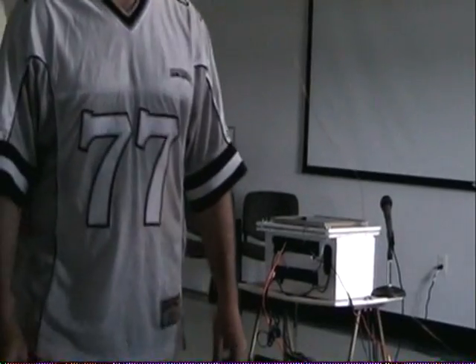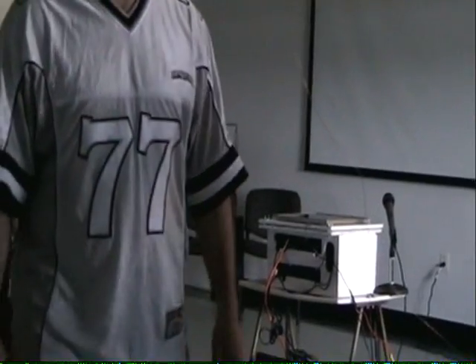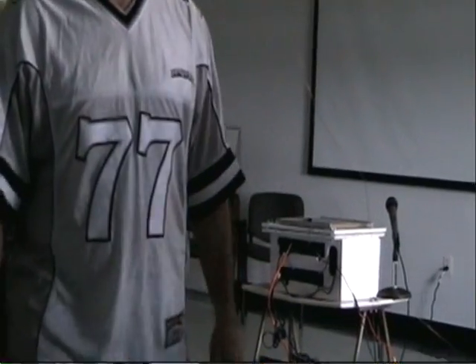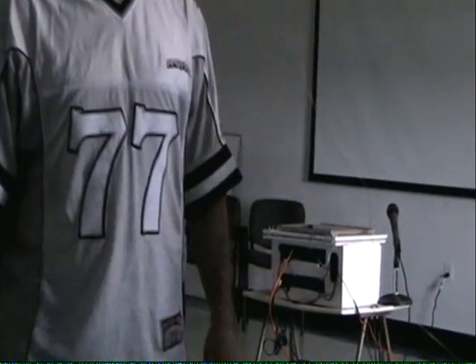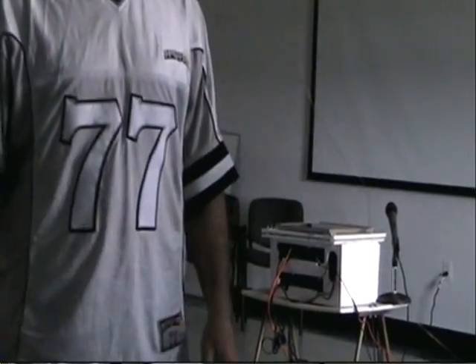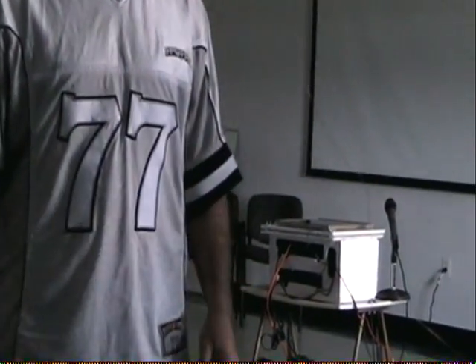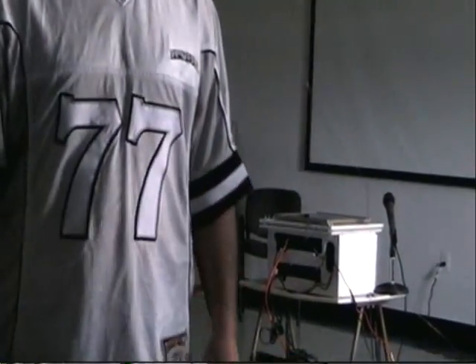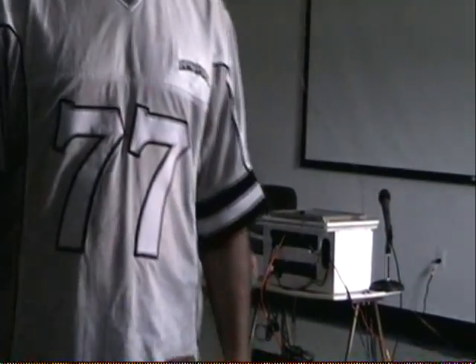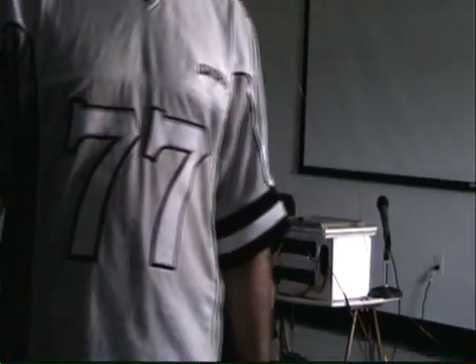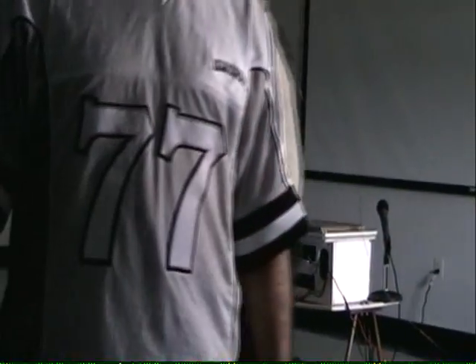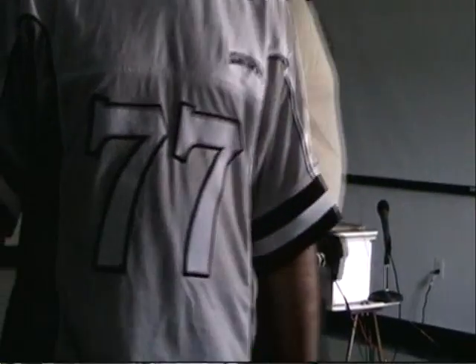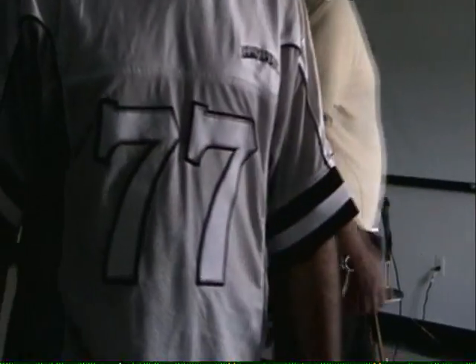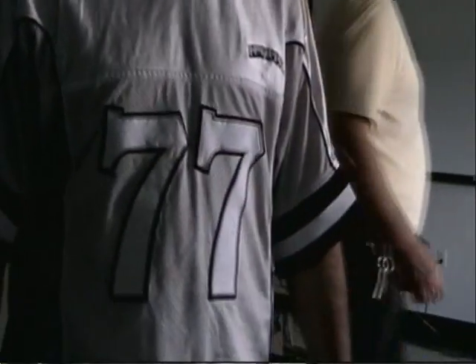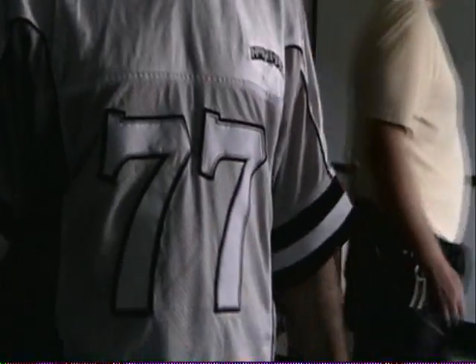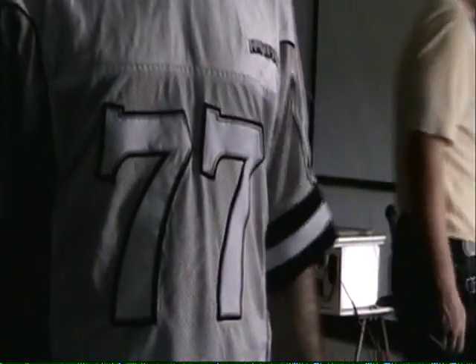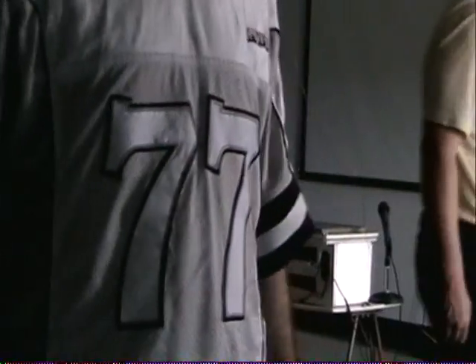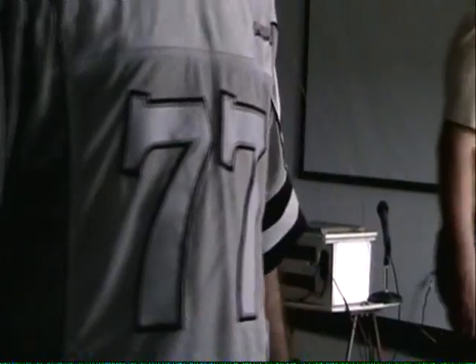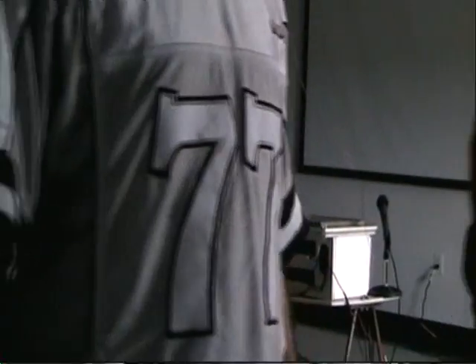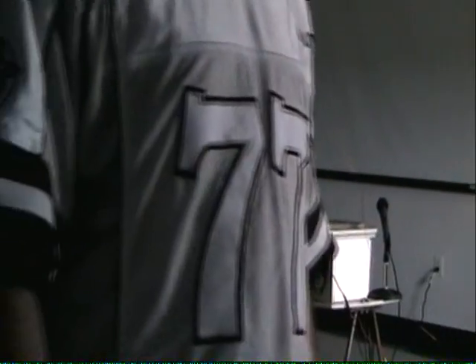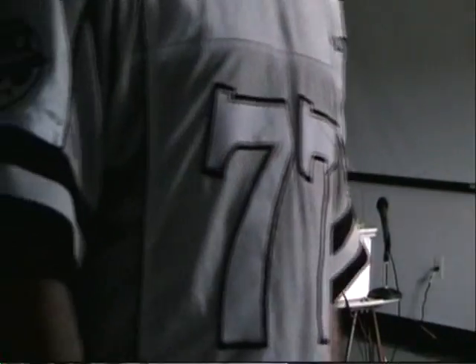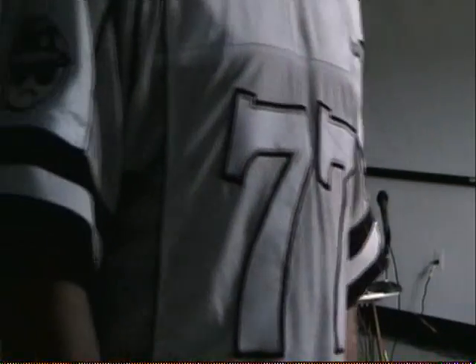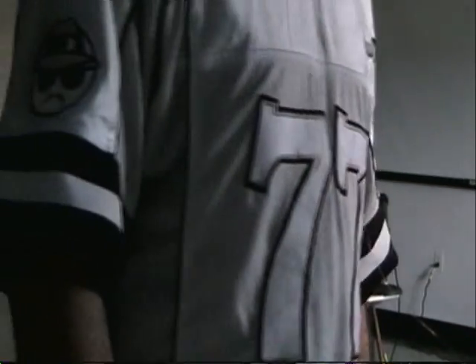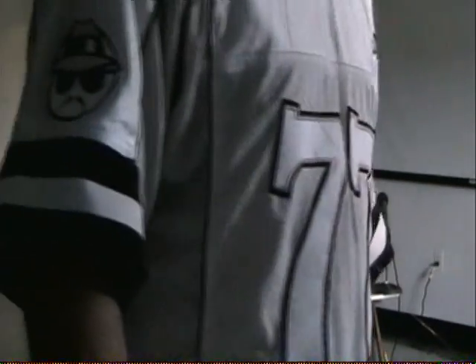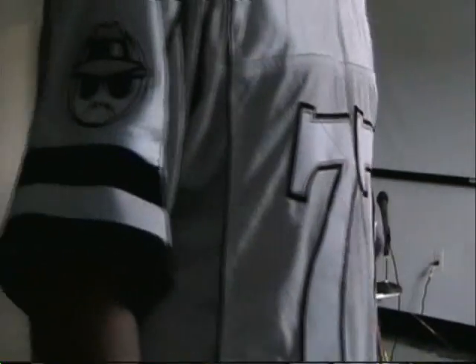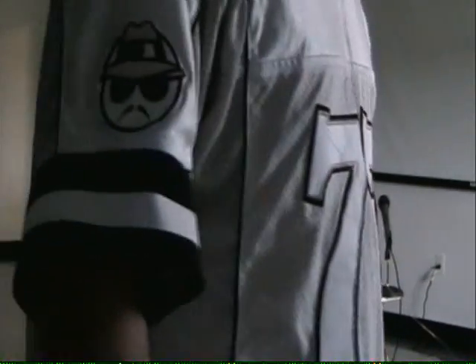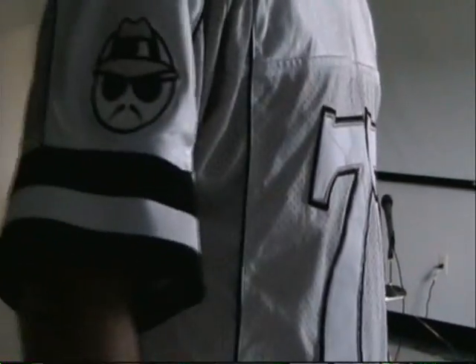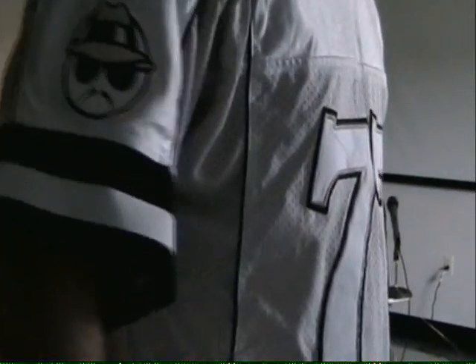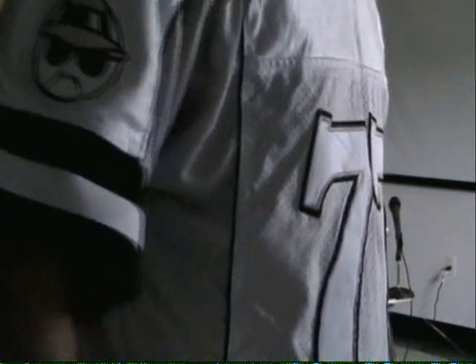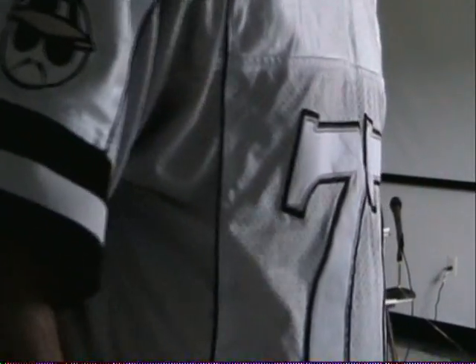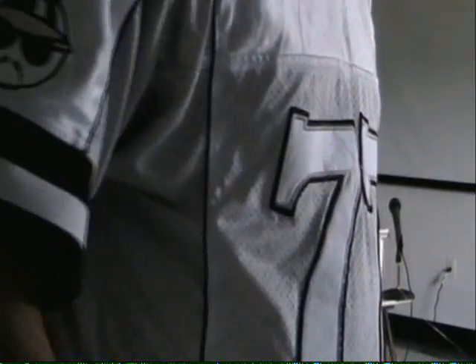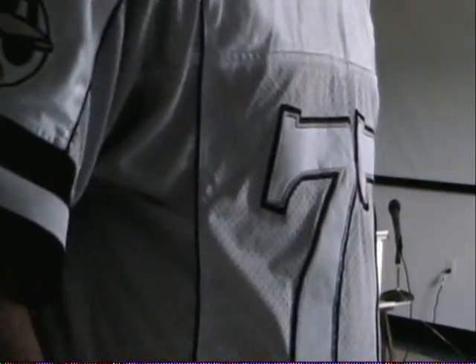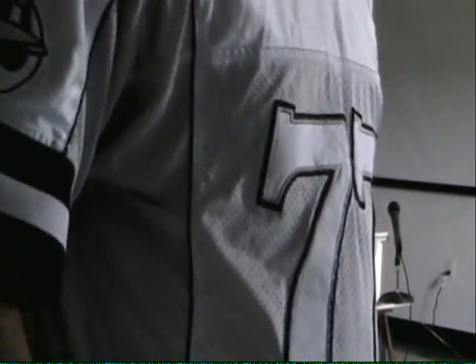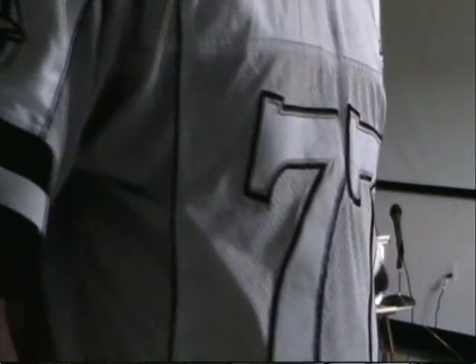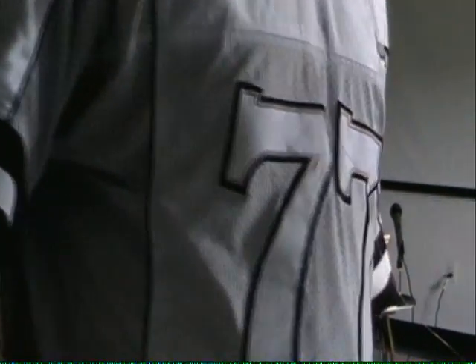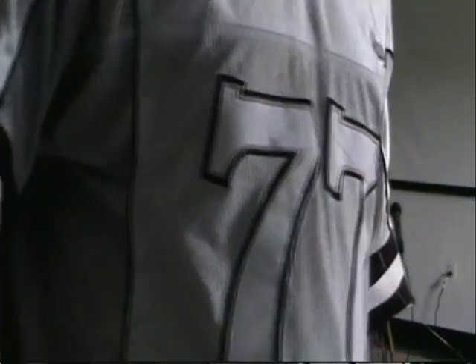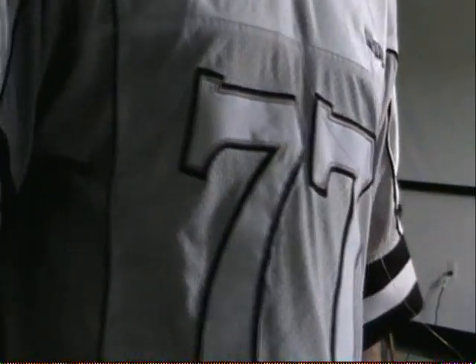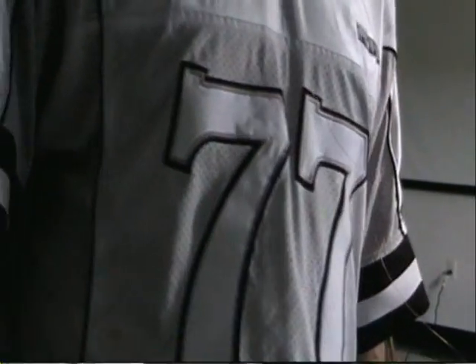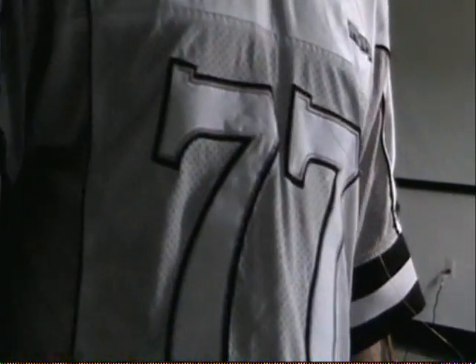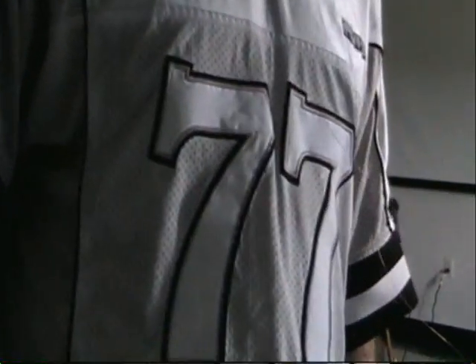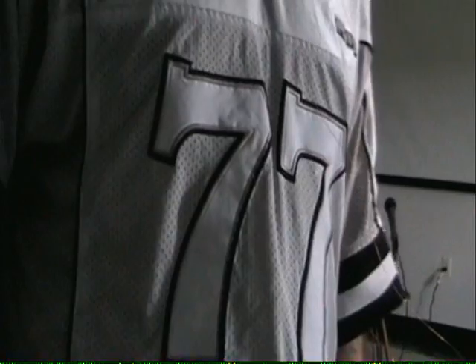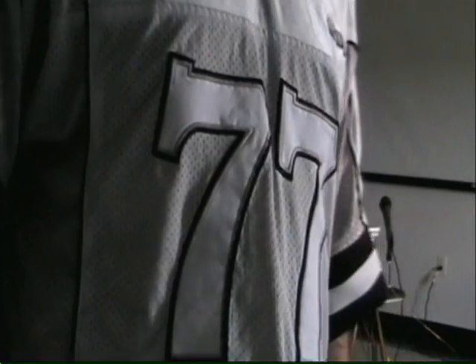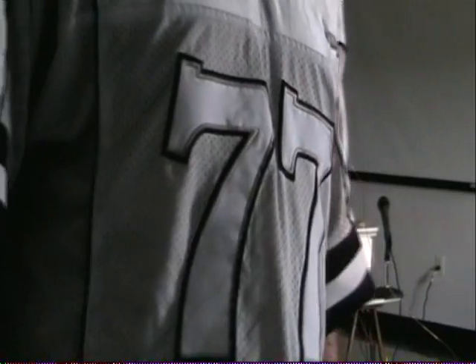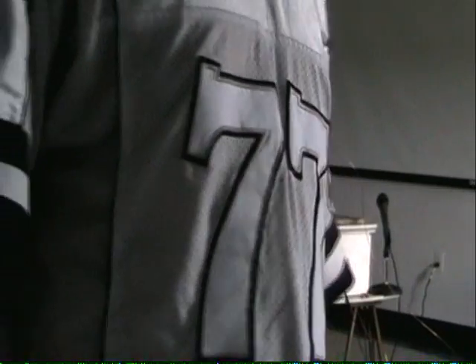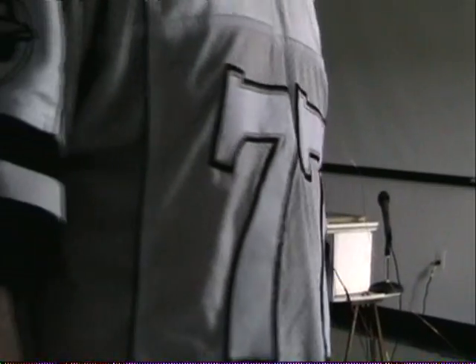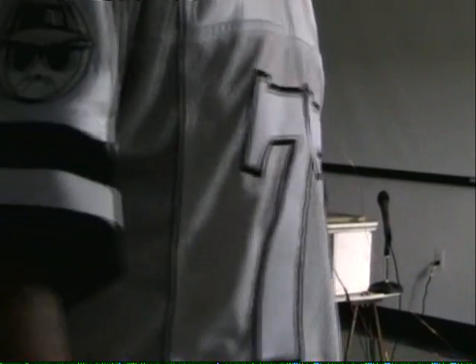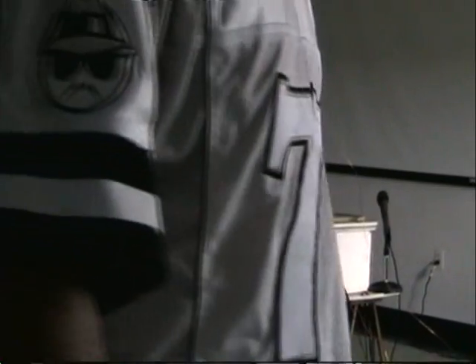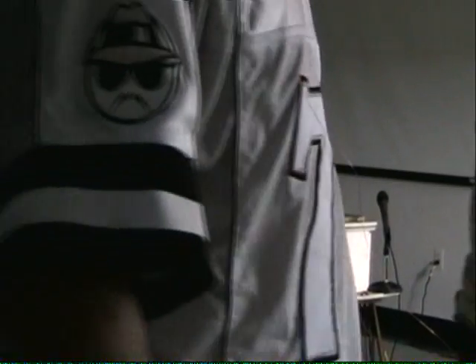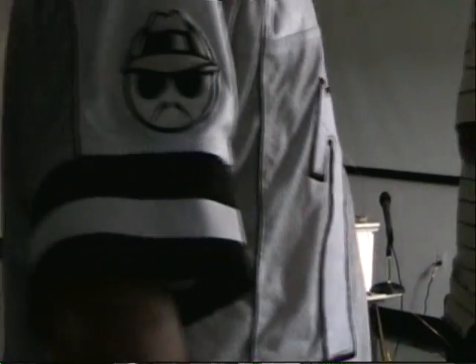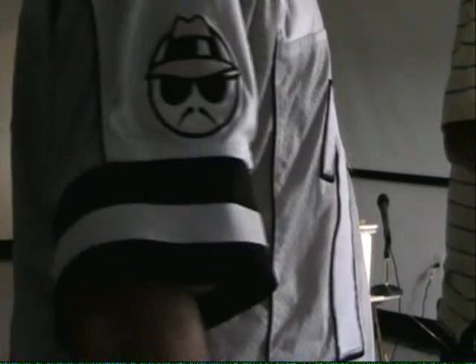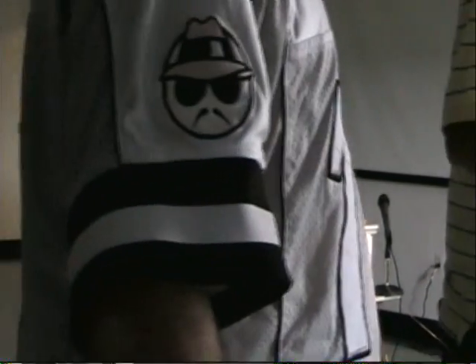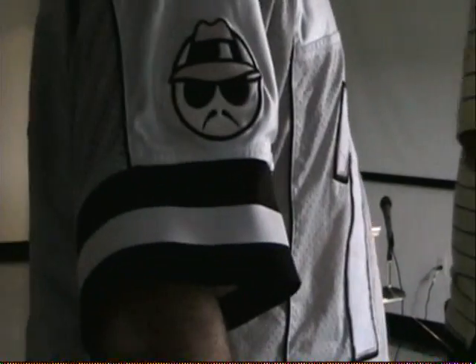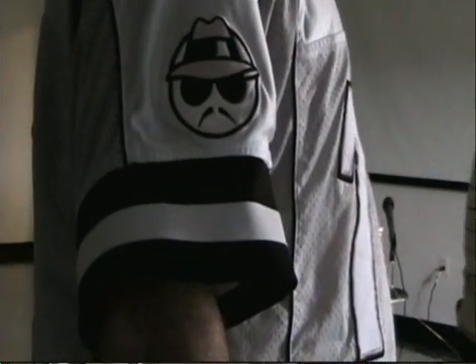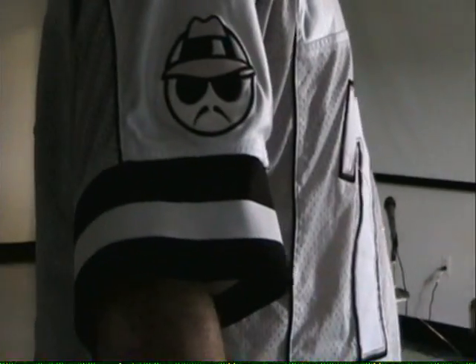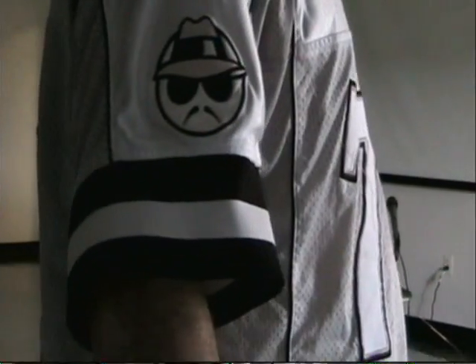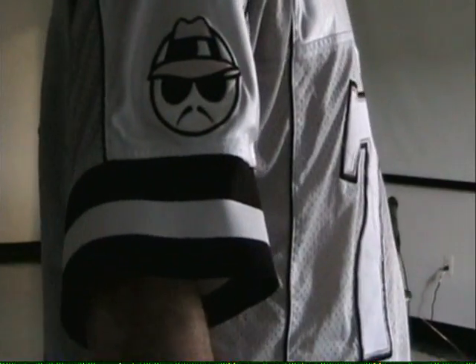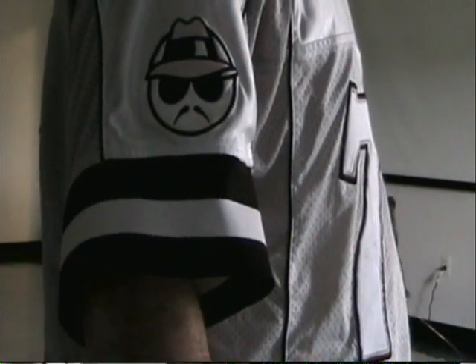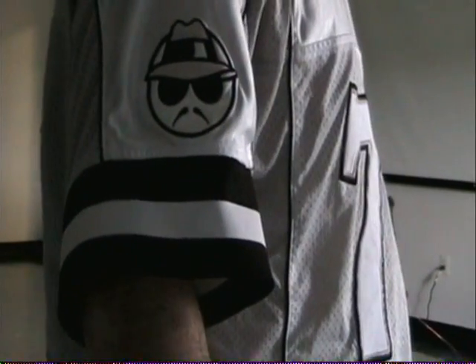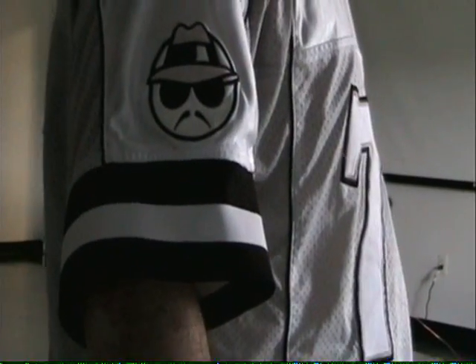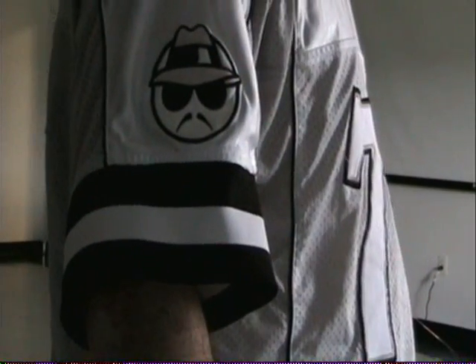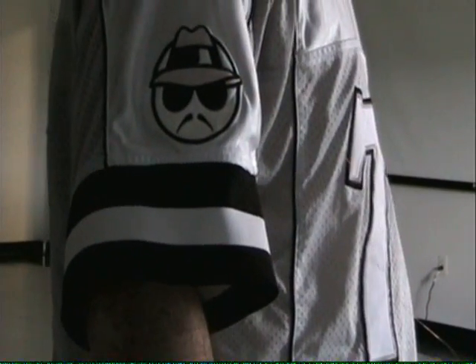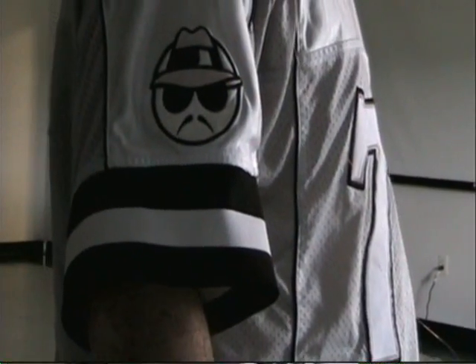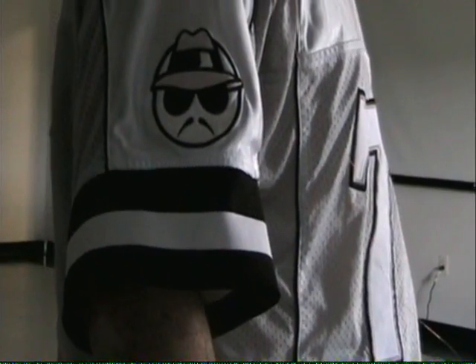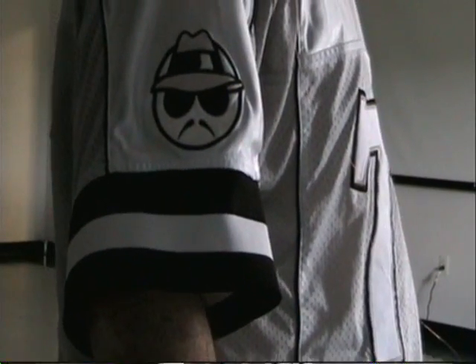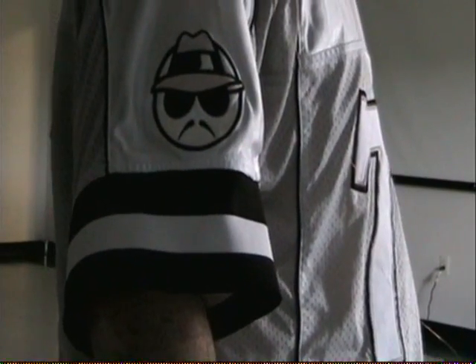For this one it doesn't matter. We'll just light bulb the ball, but then we'll move around.